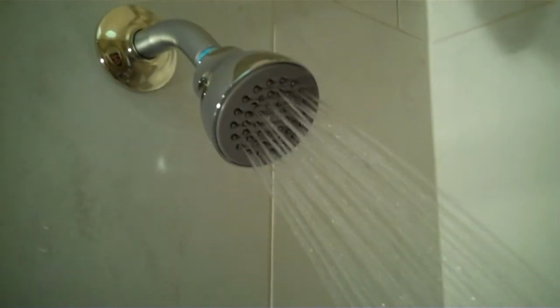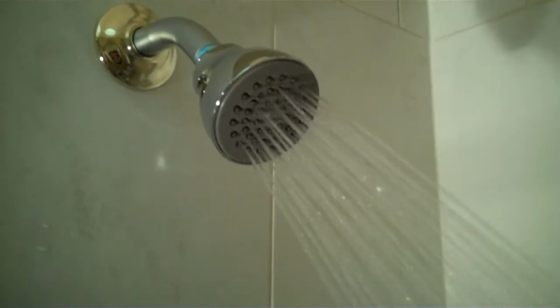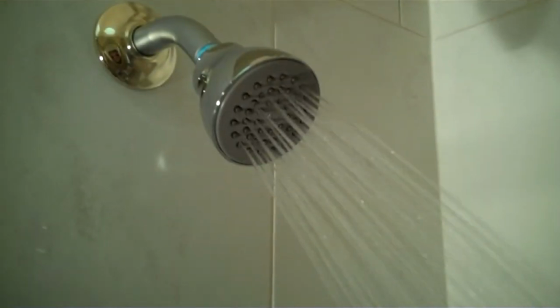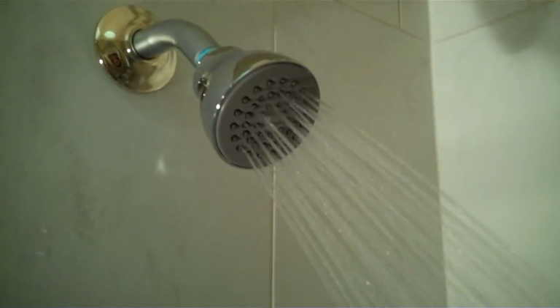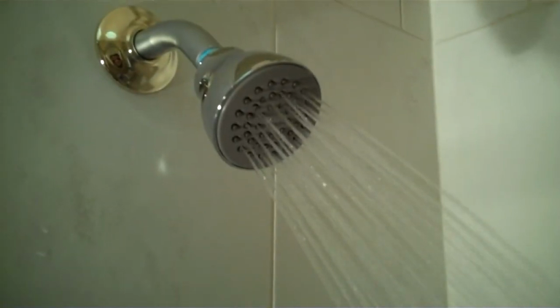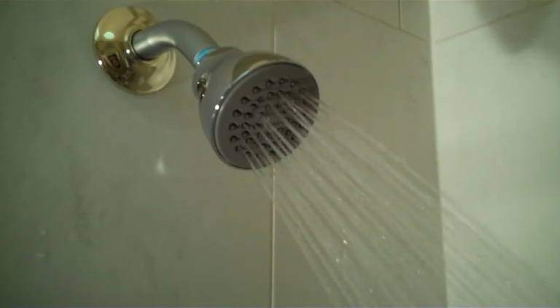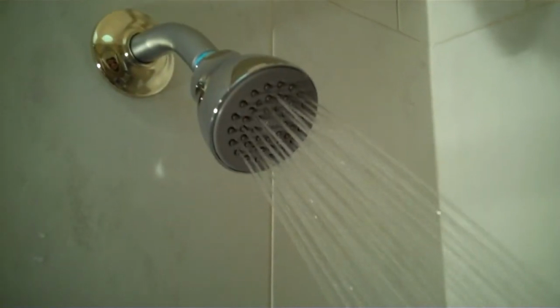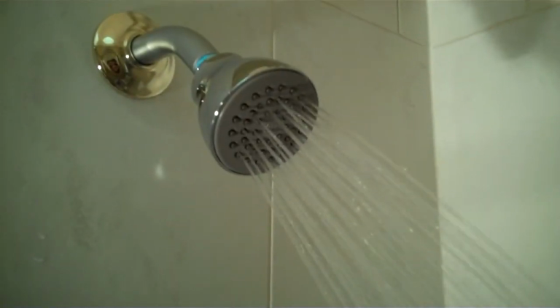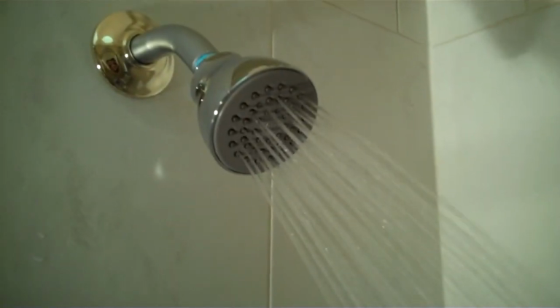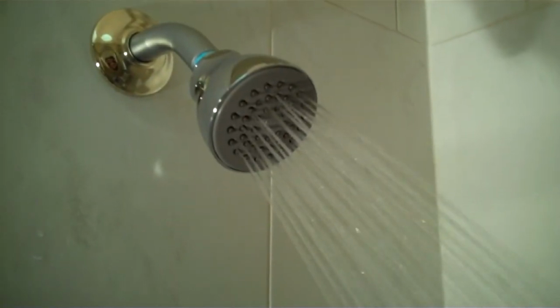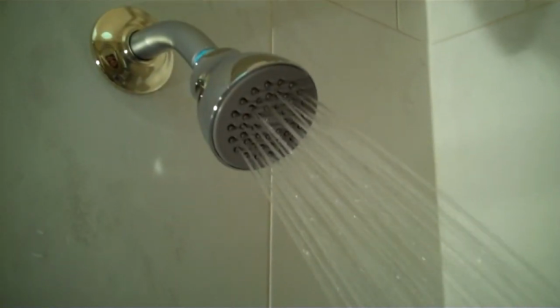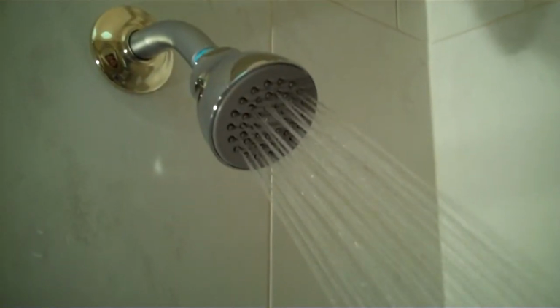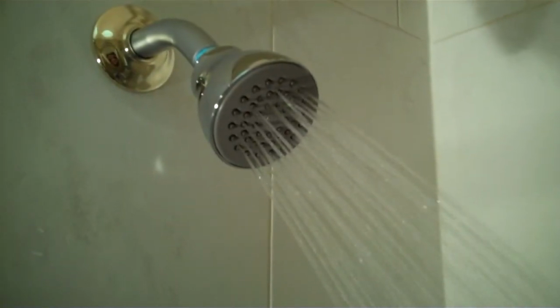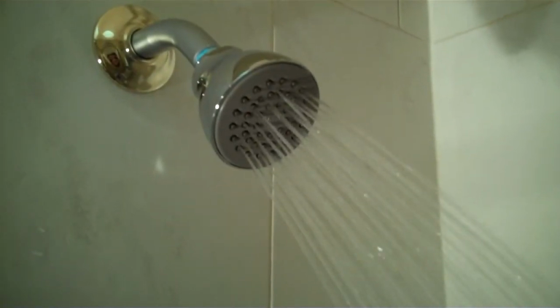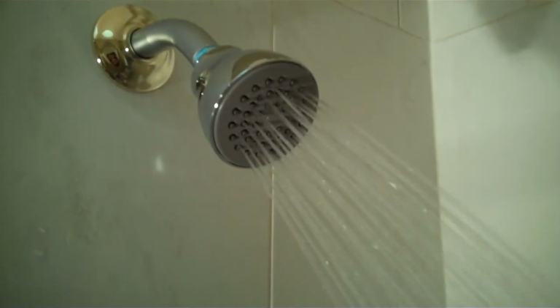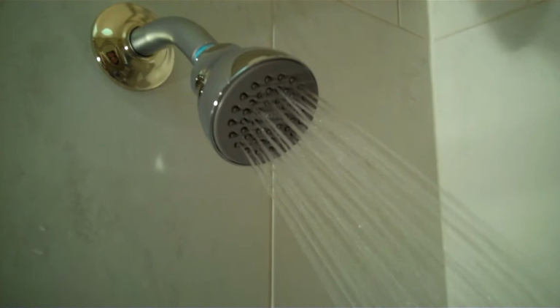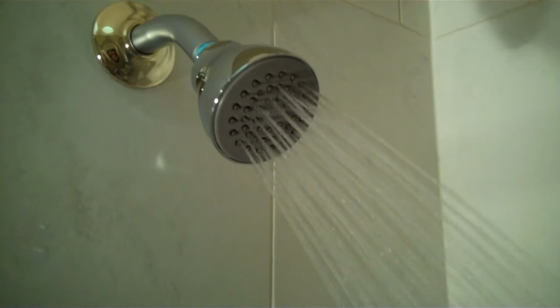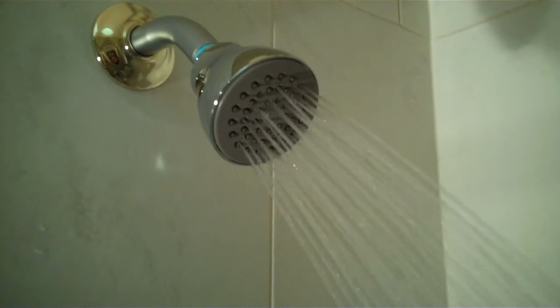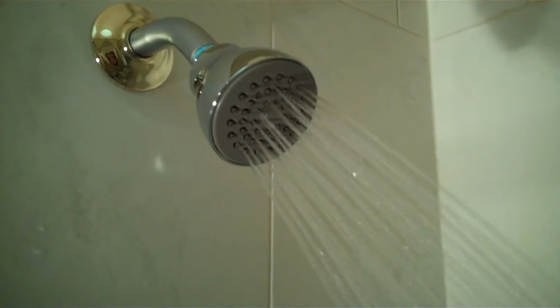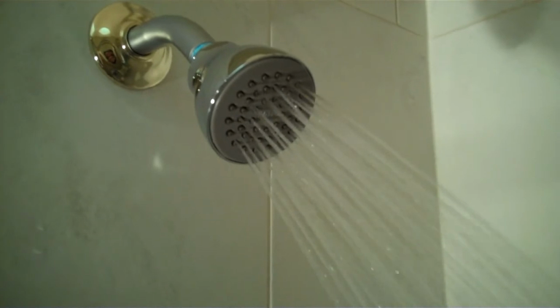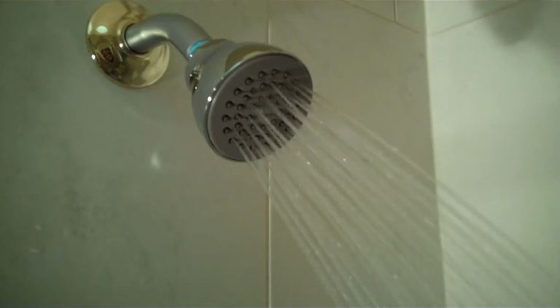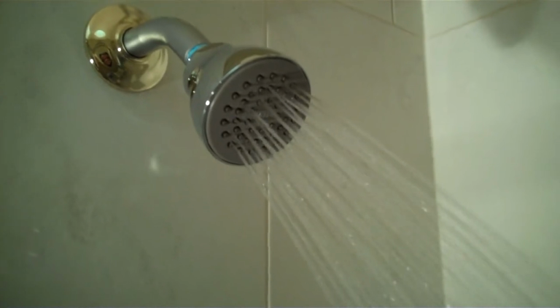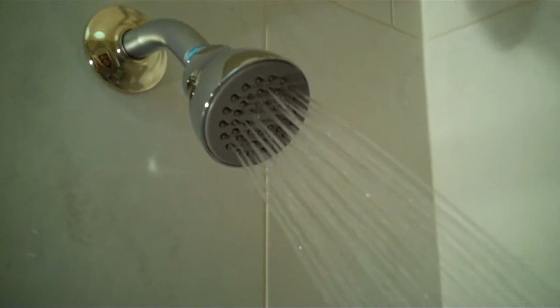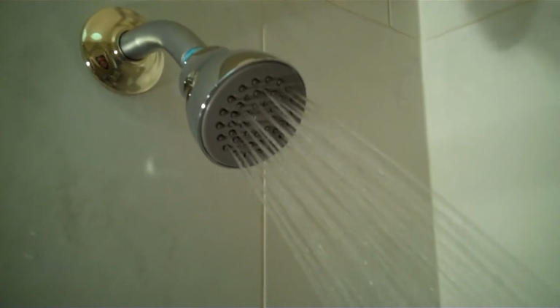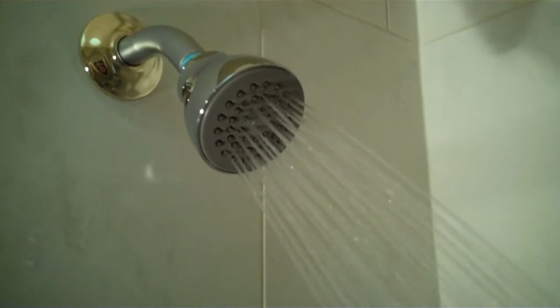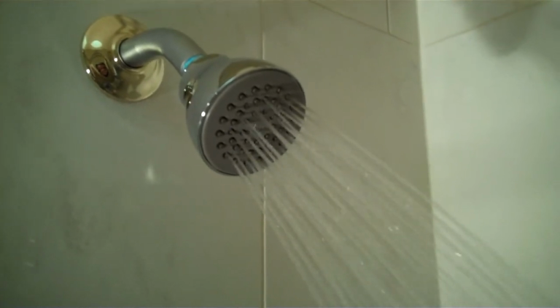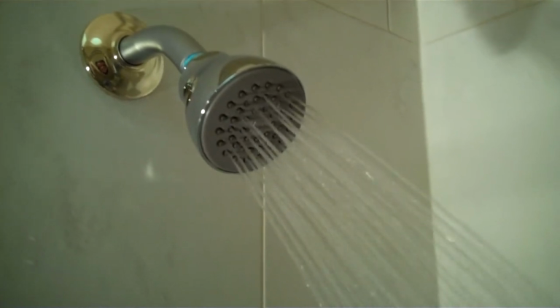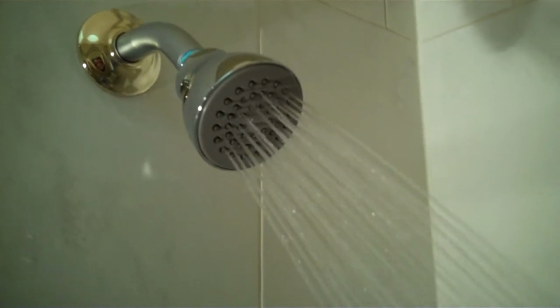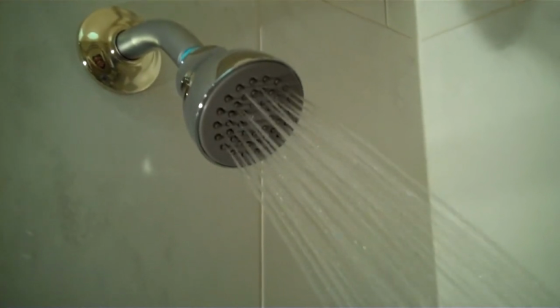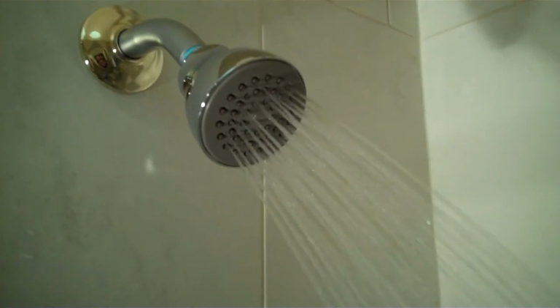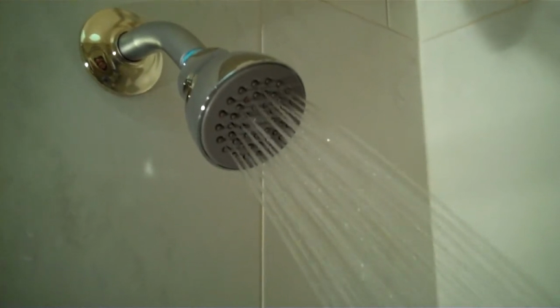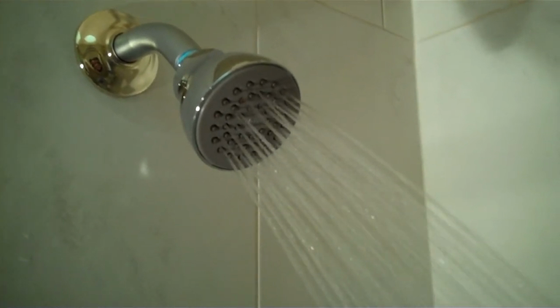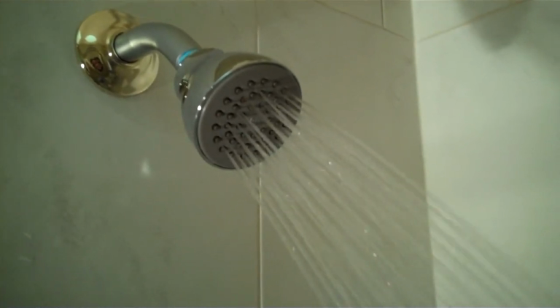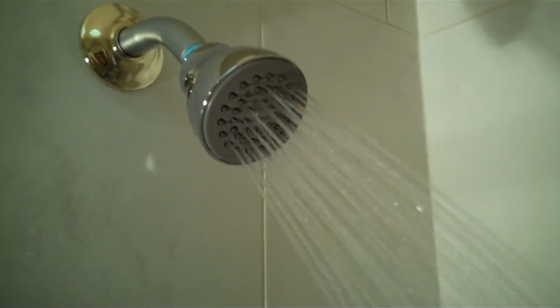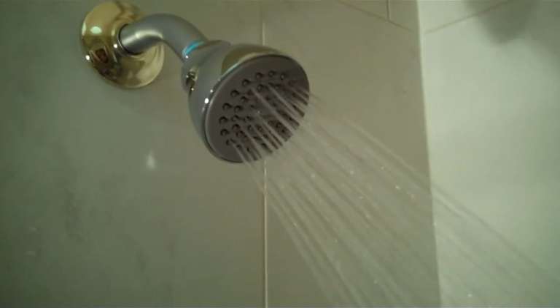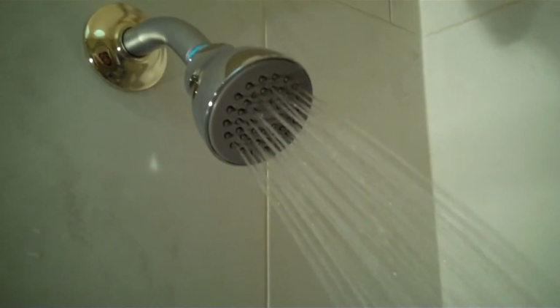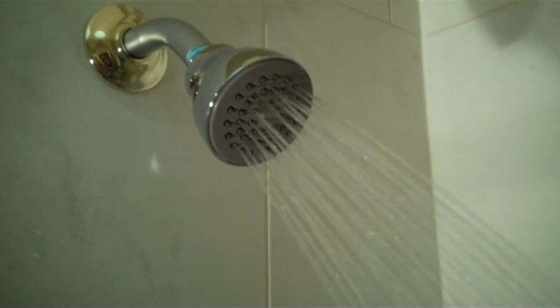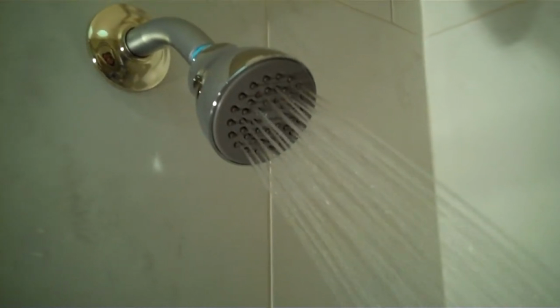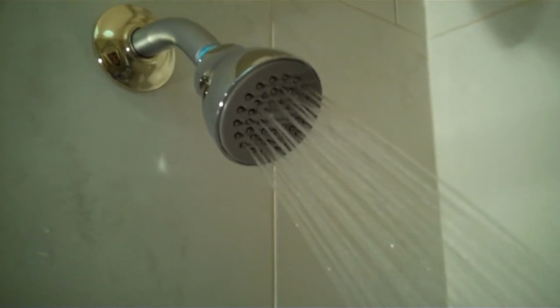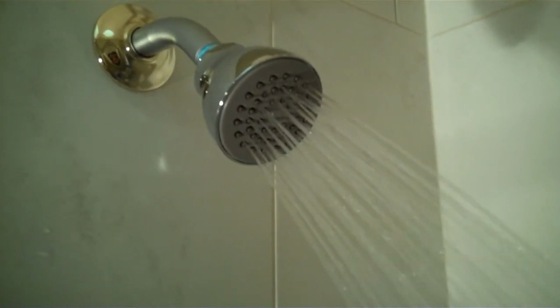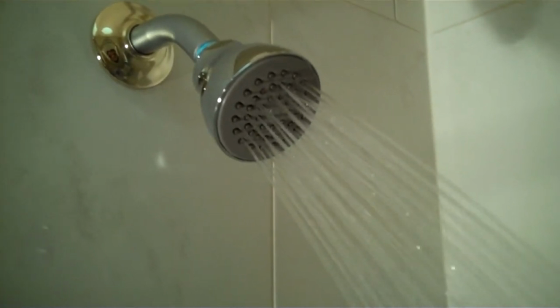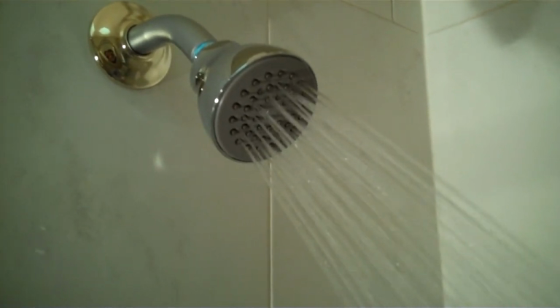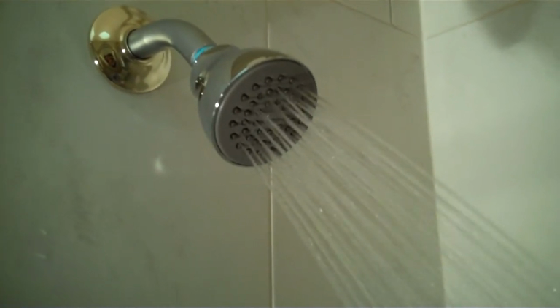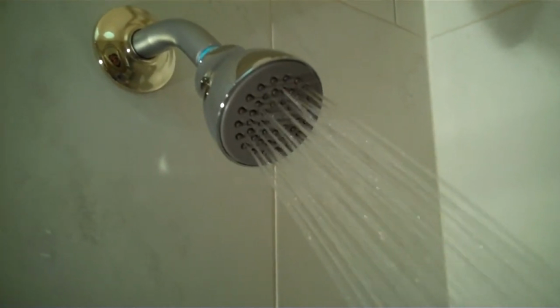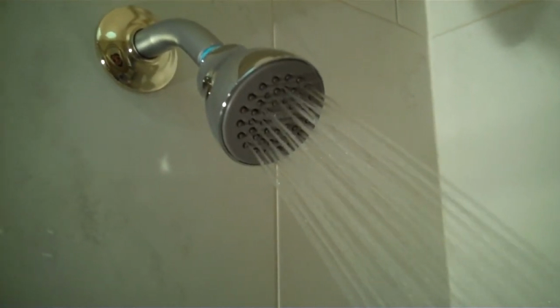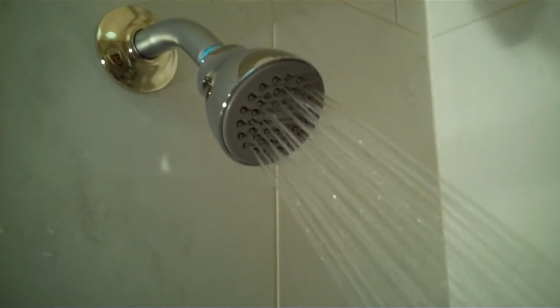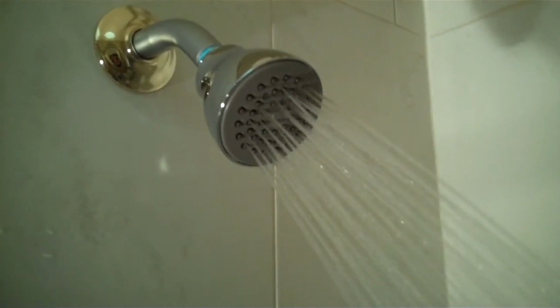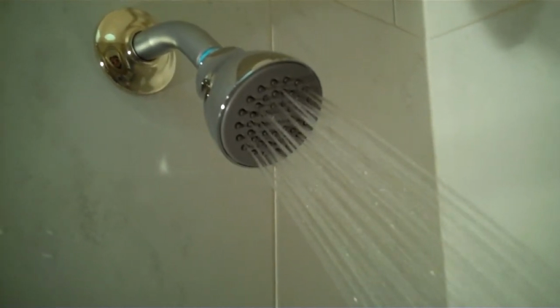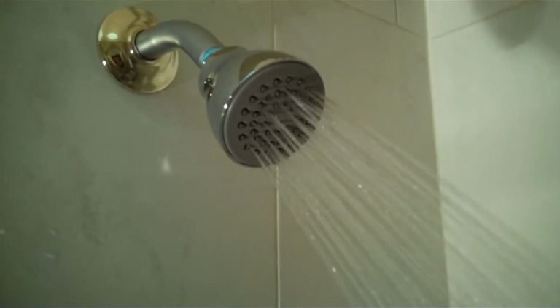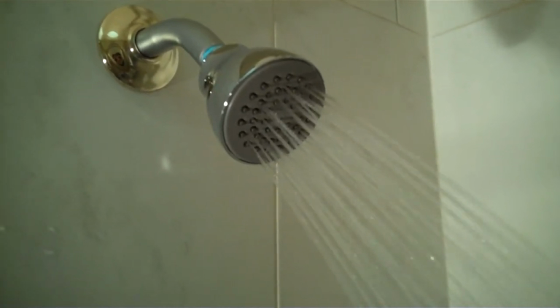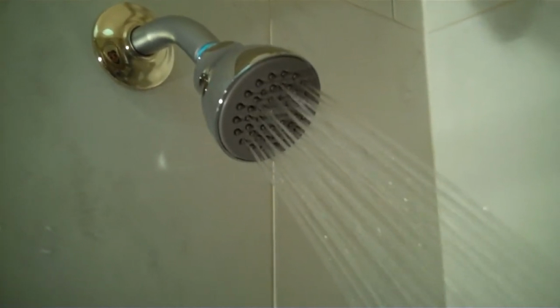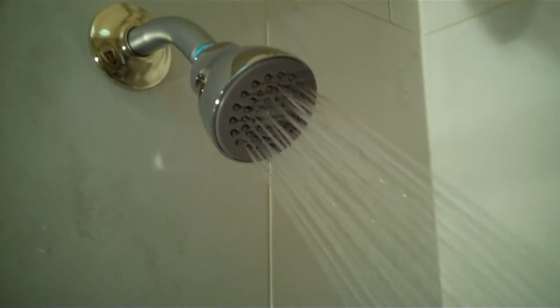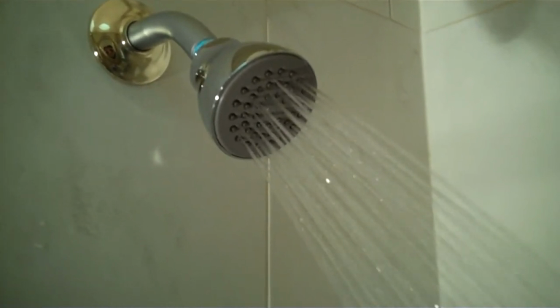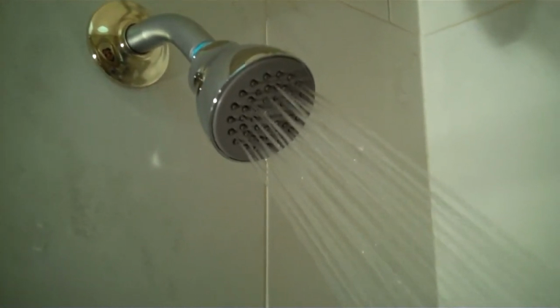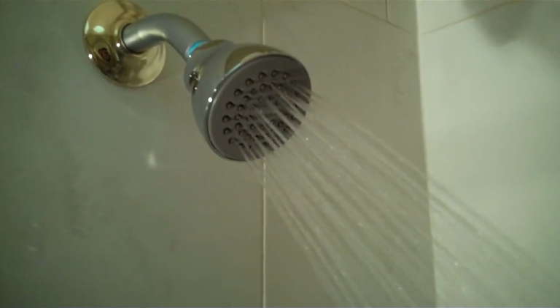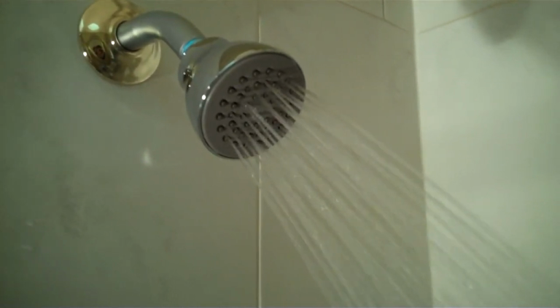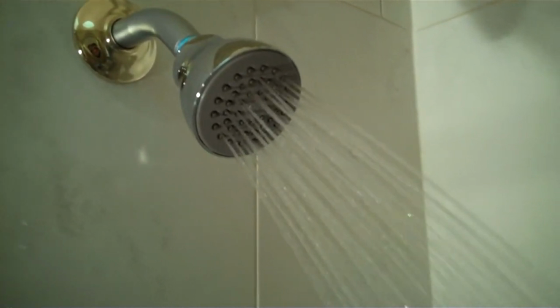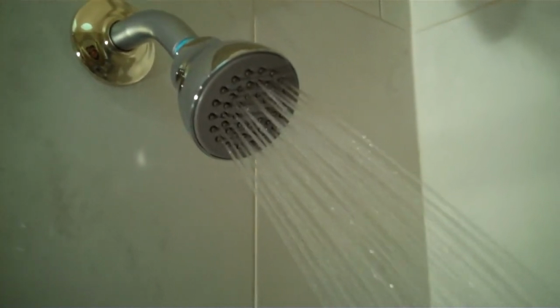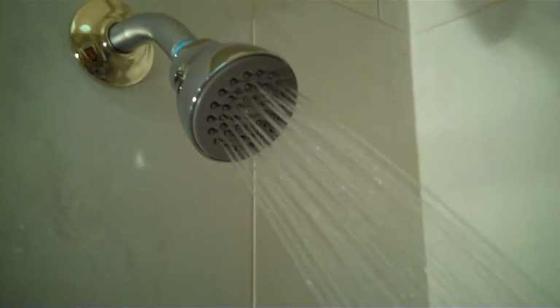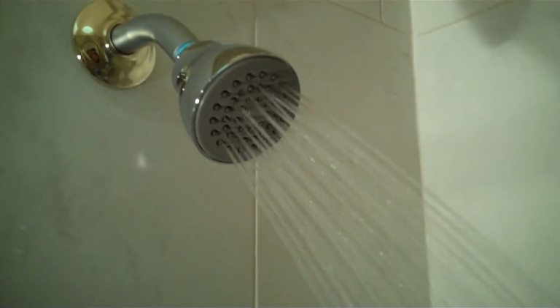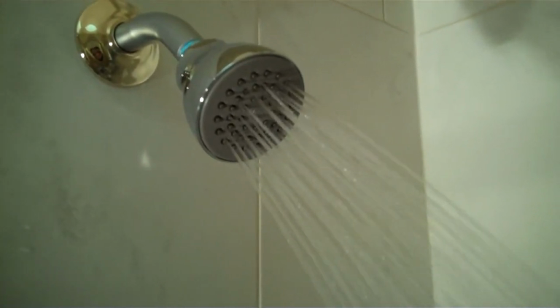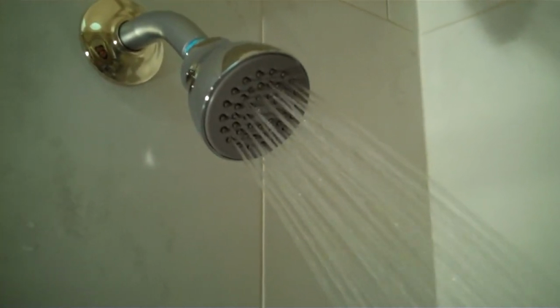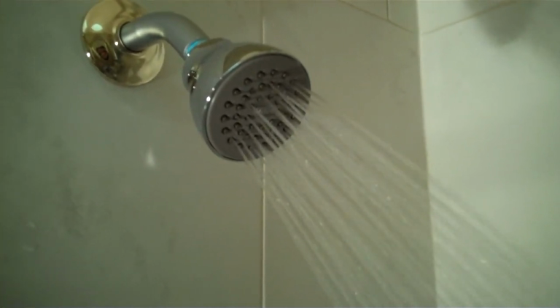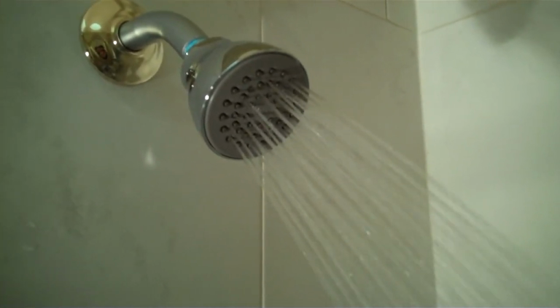There is the 6300 EP in action. You can see it's a nice full face, it's 1.75 gallons a minute.